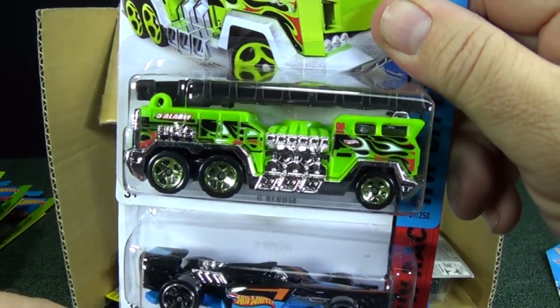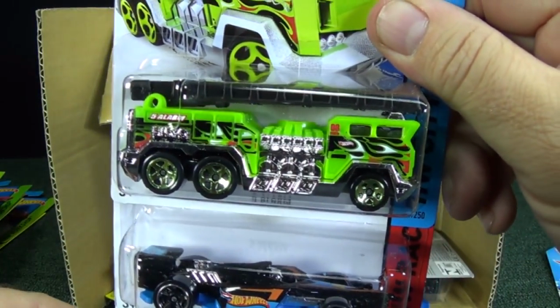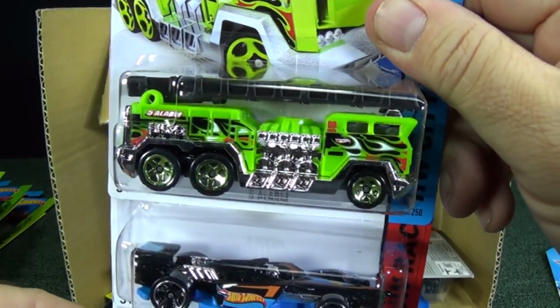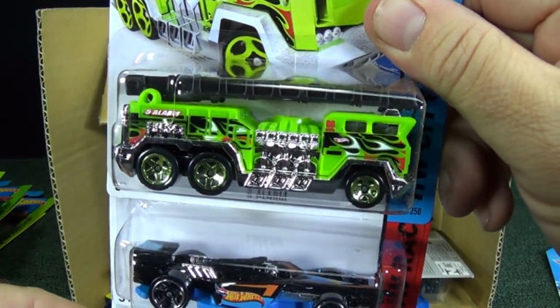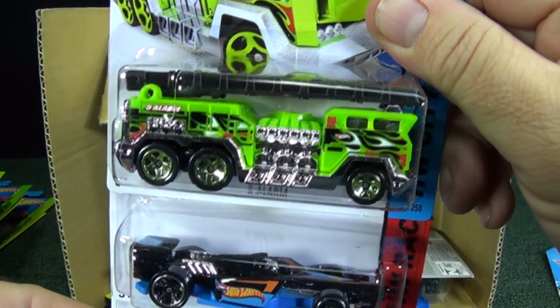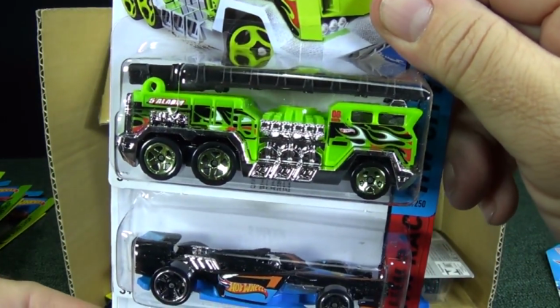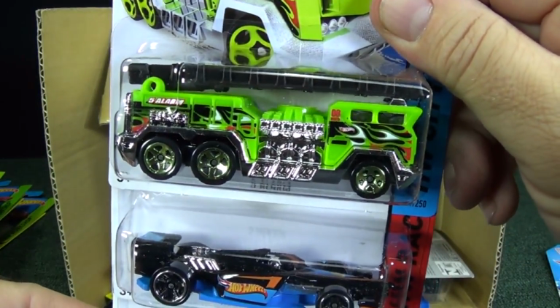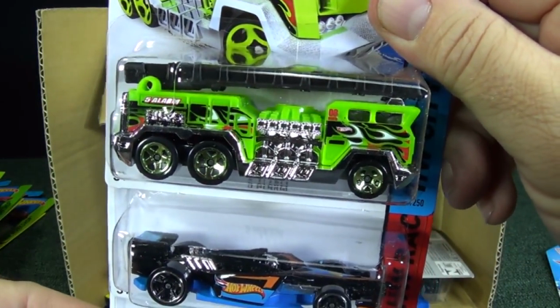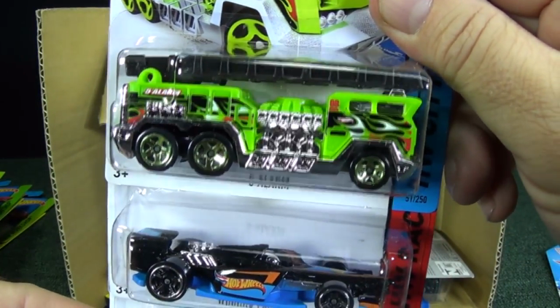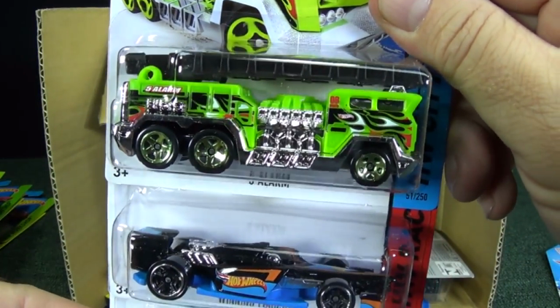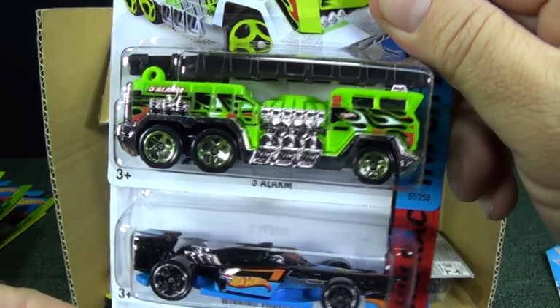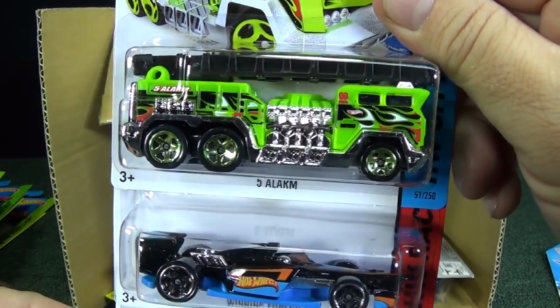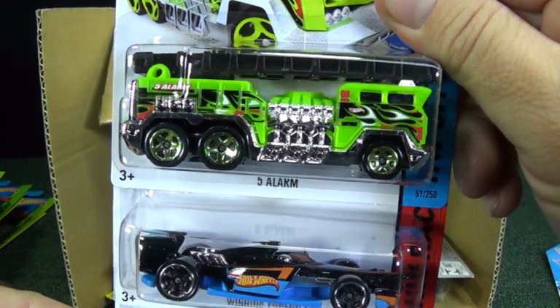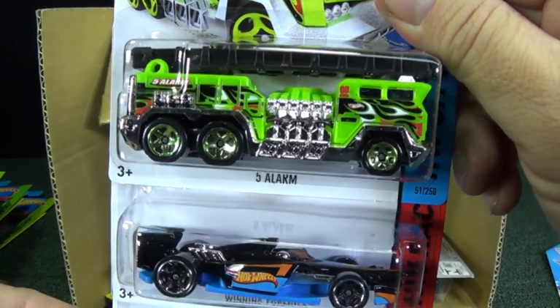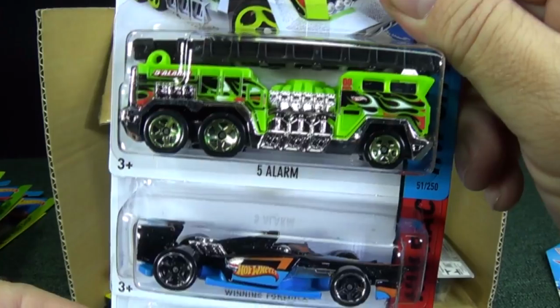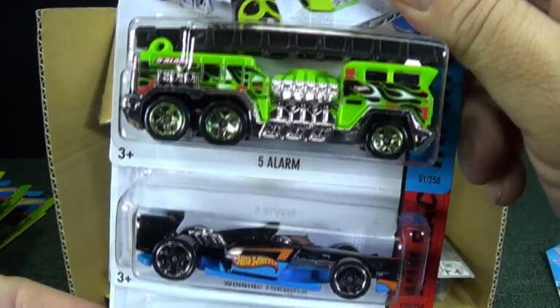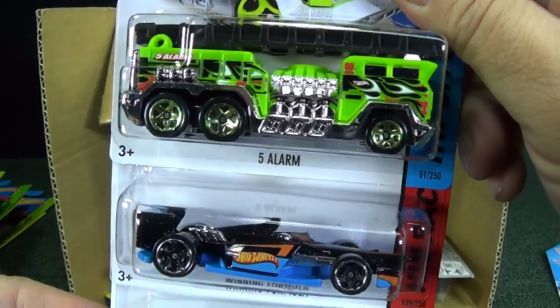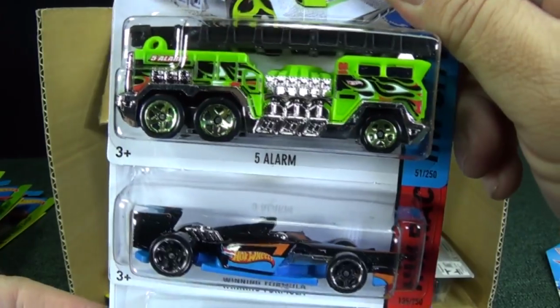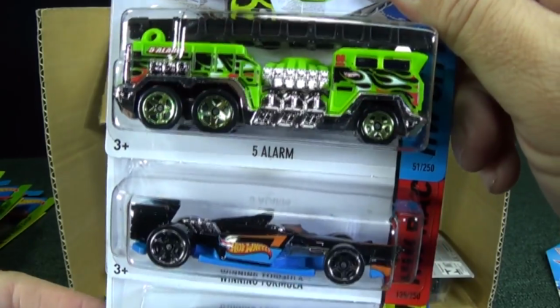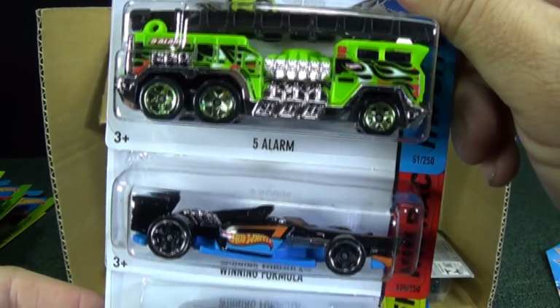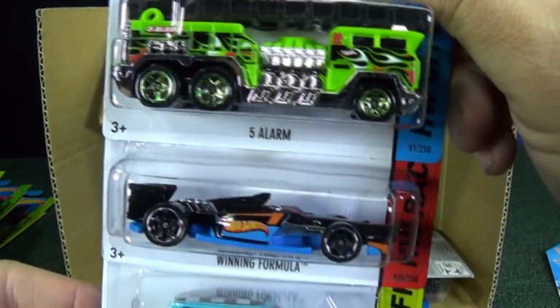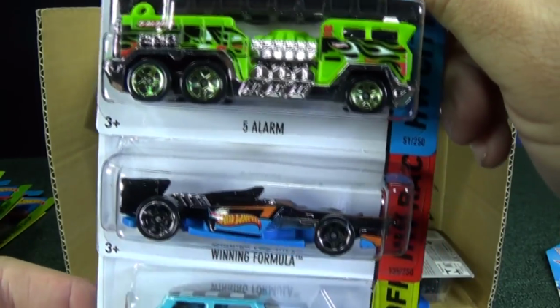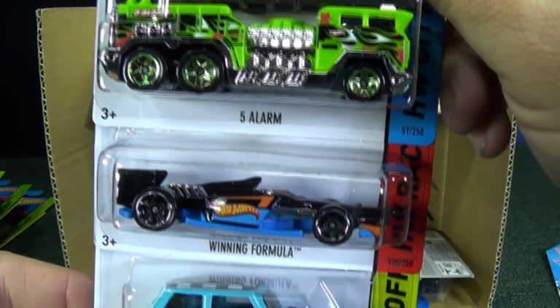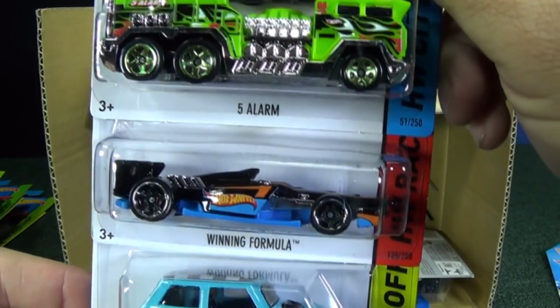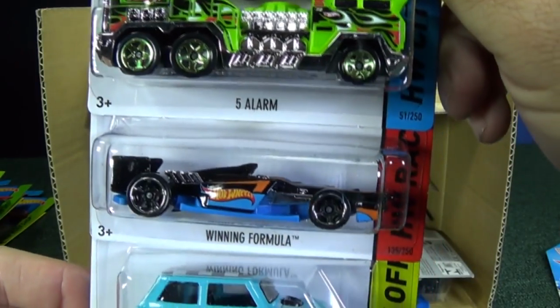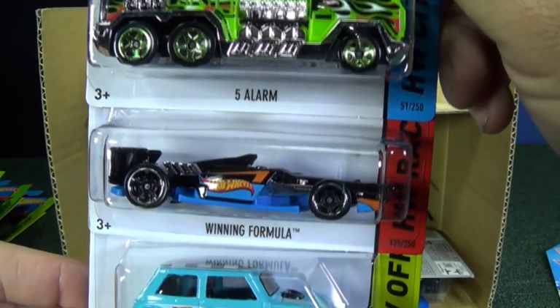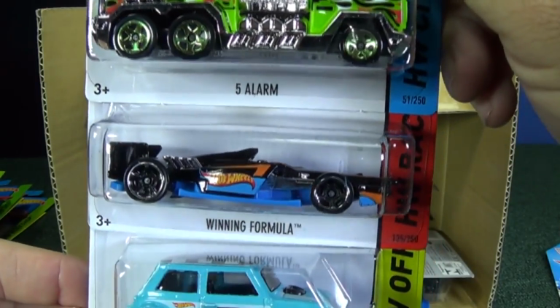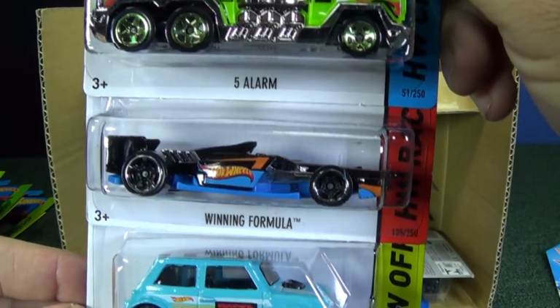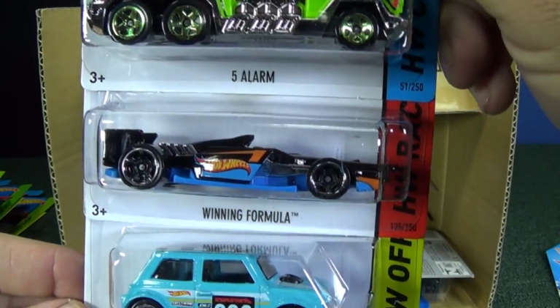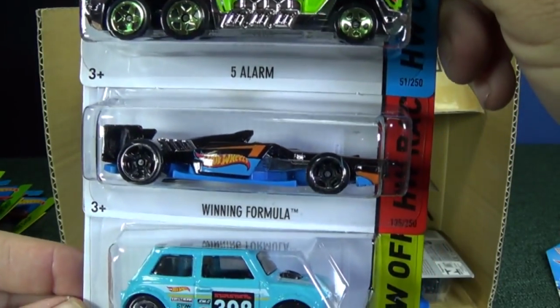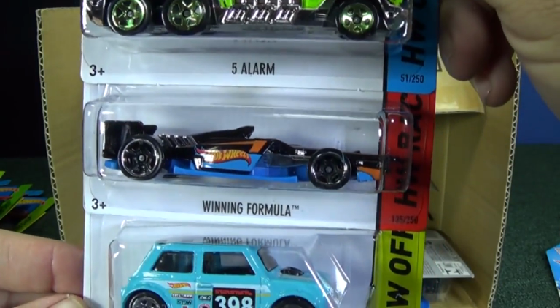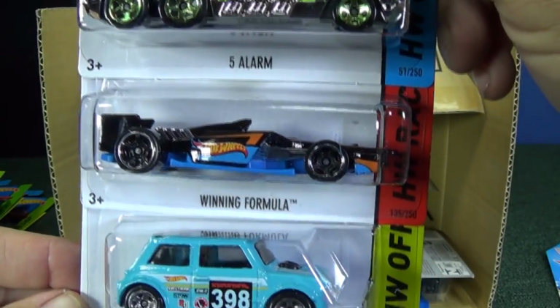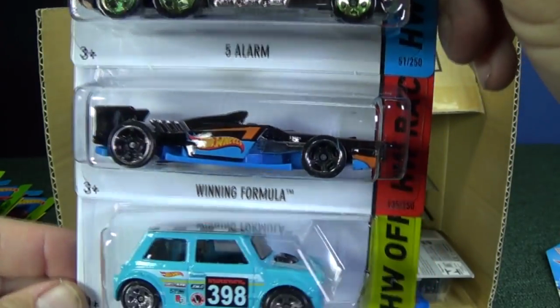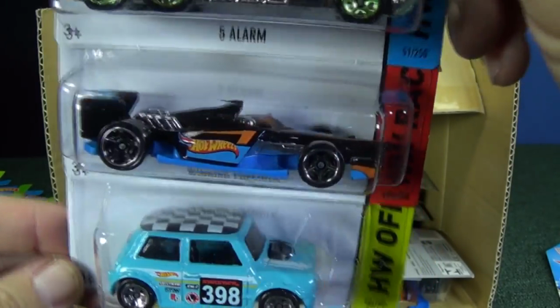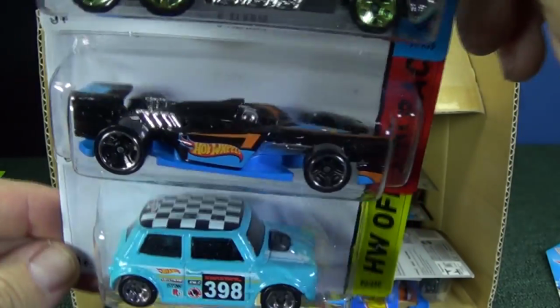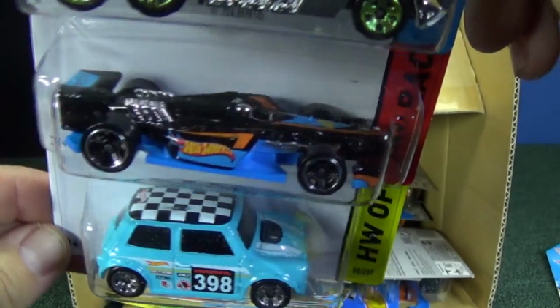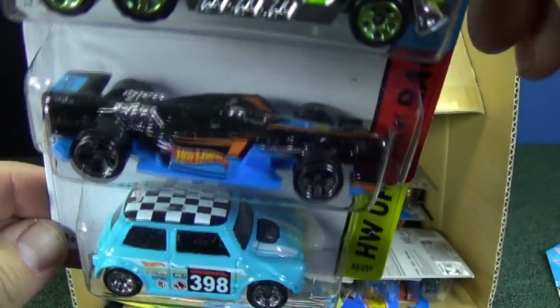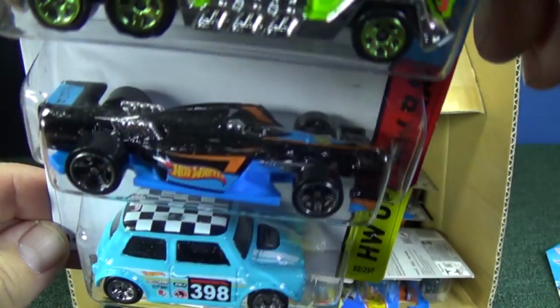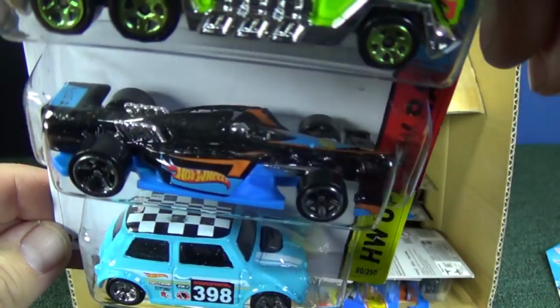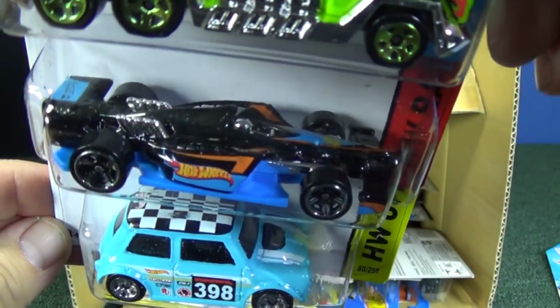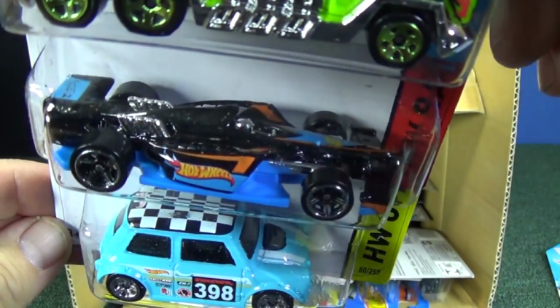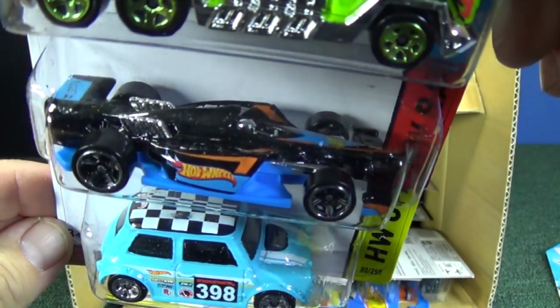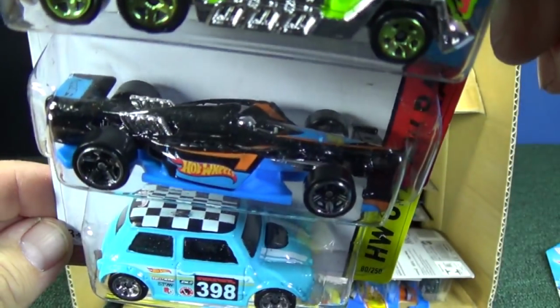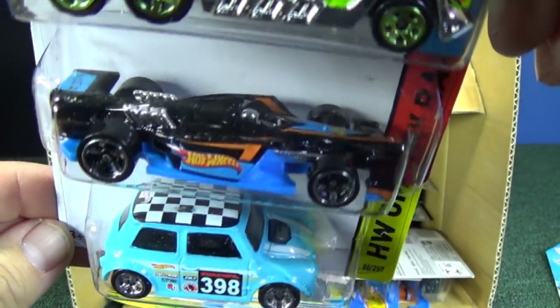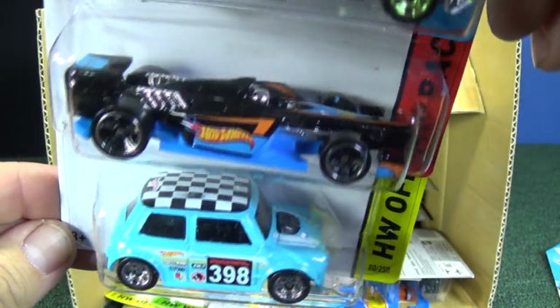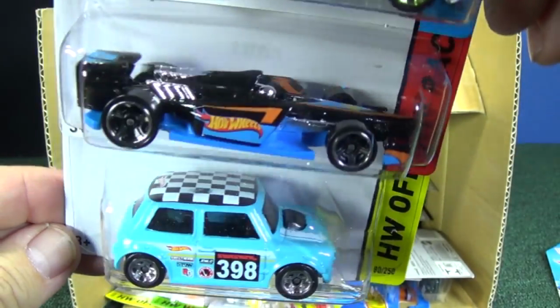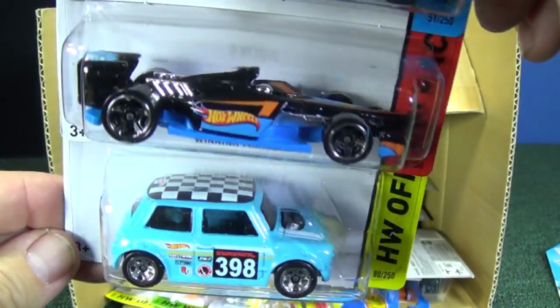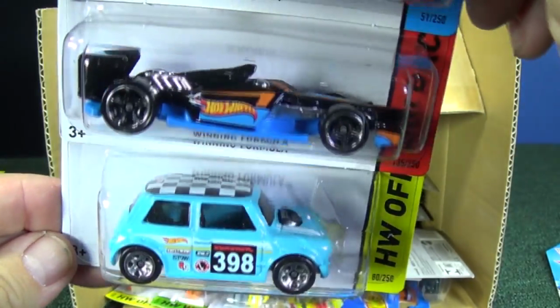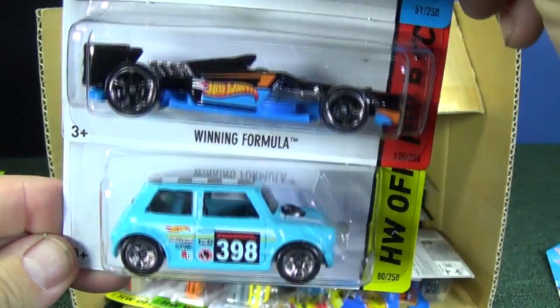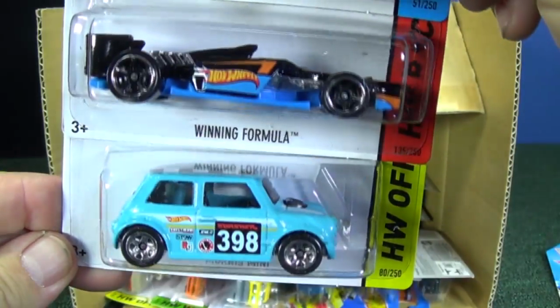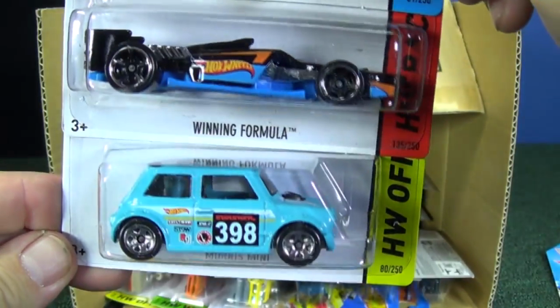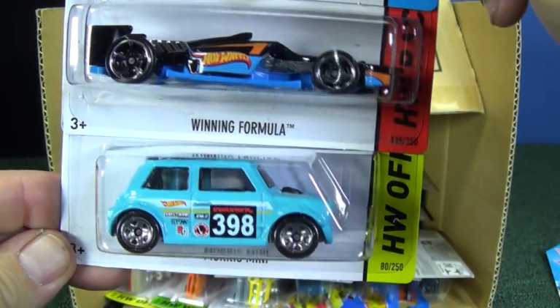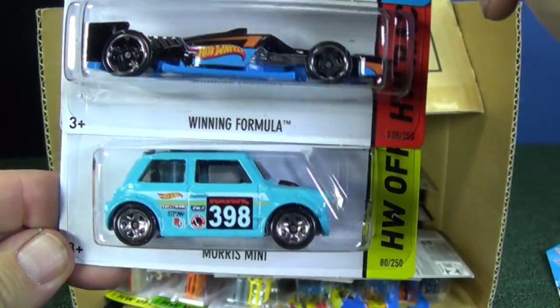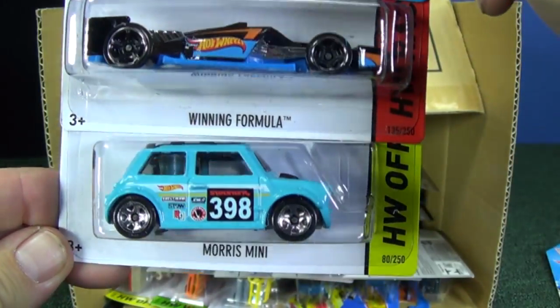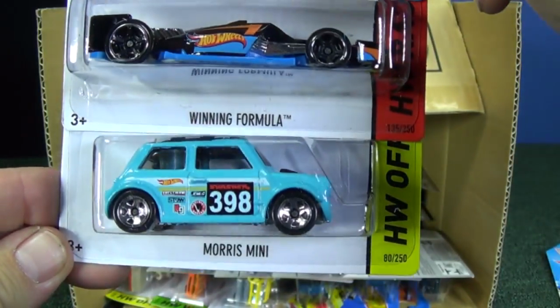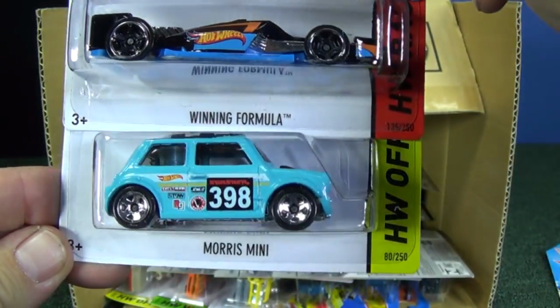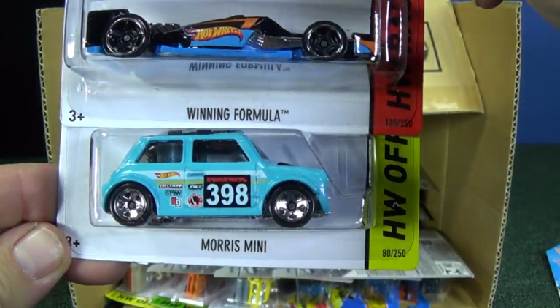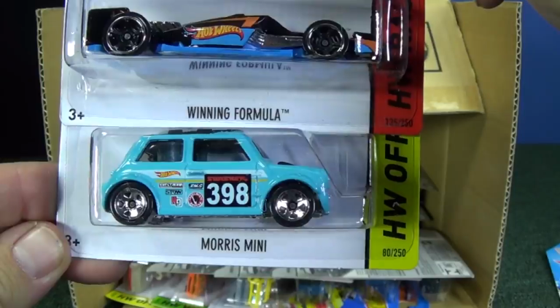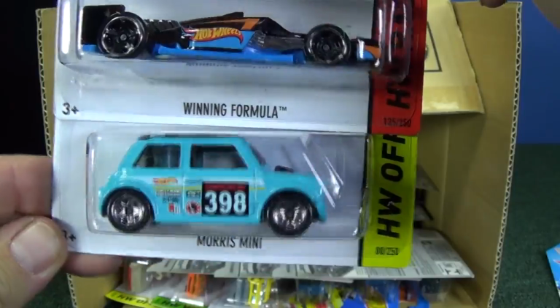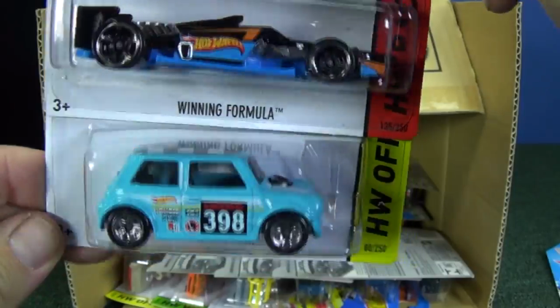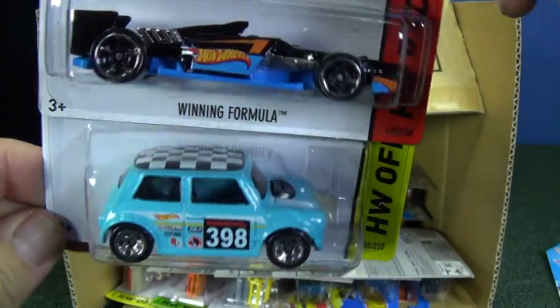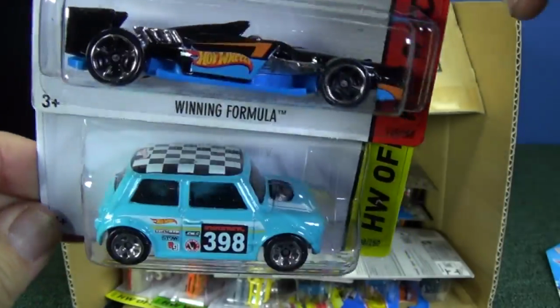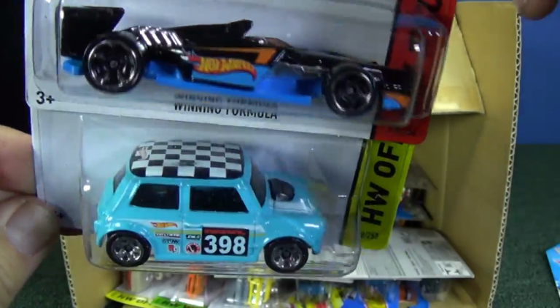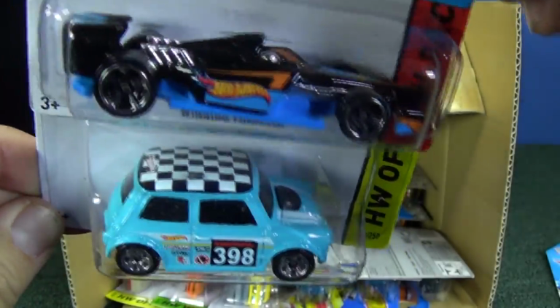Five Alarm in green, Winning Formula, and Morris Mini.